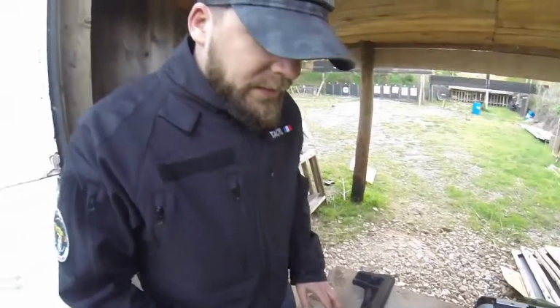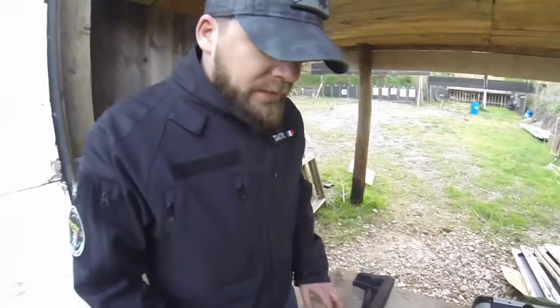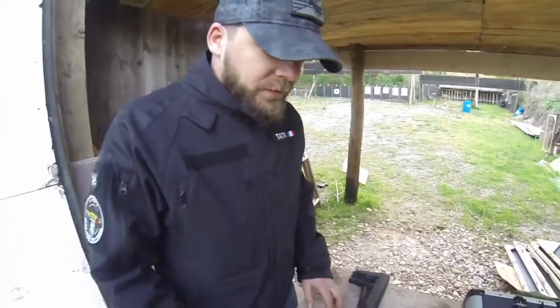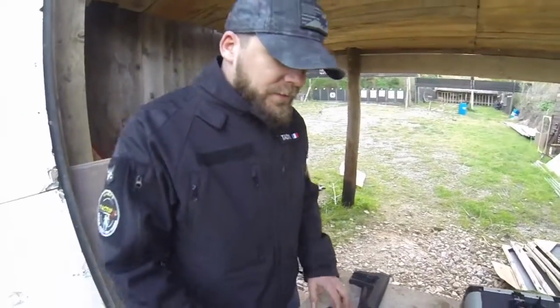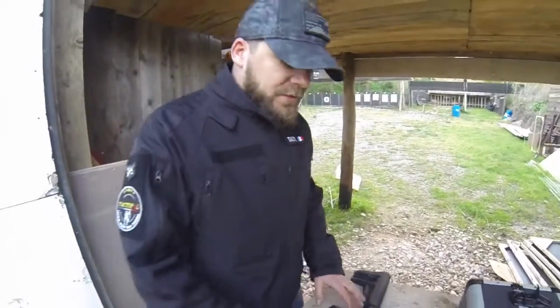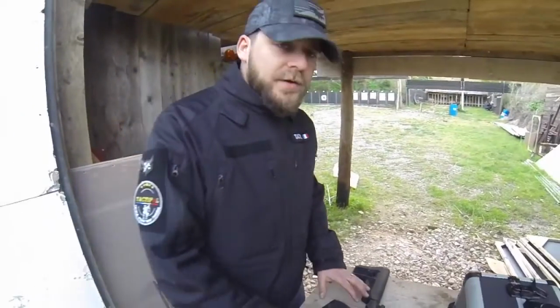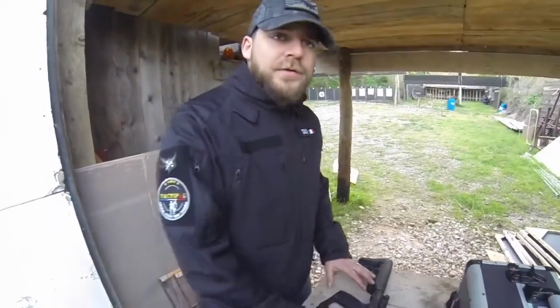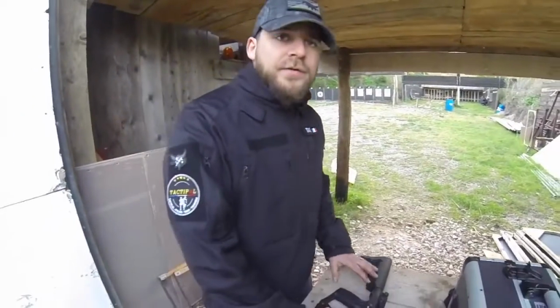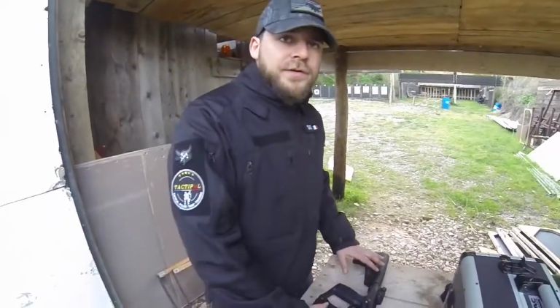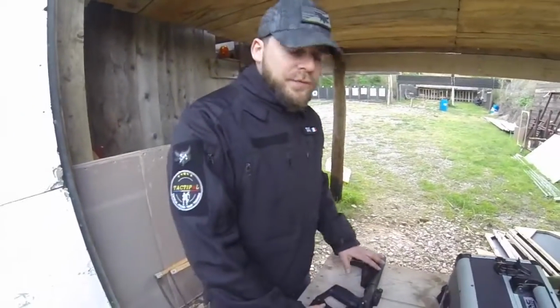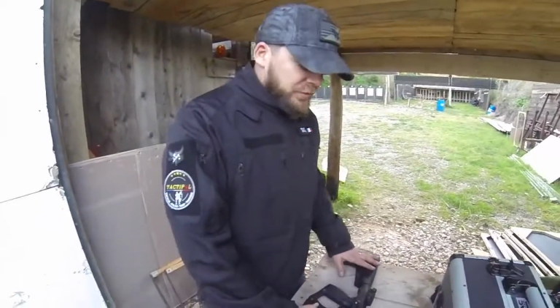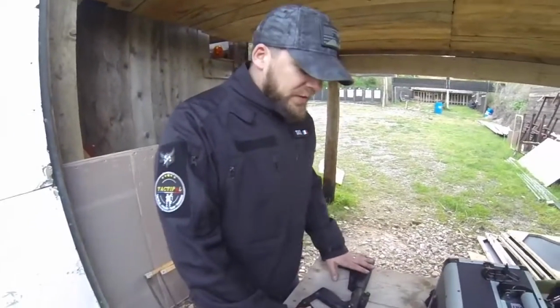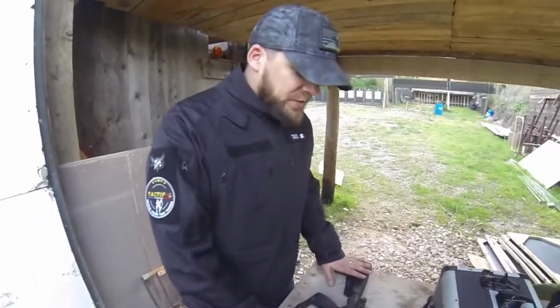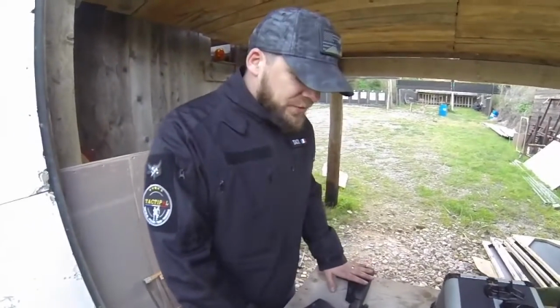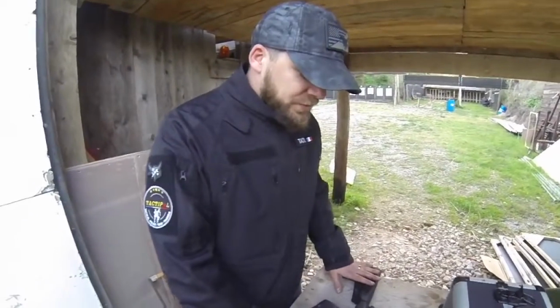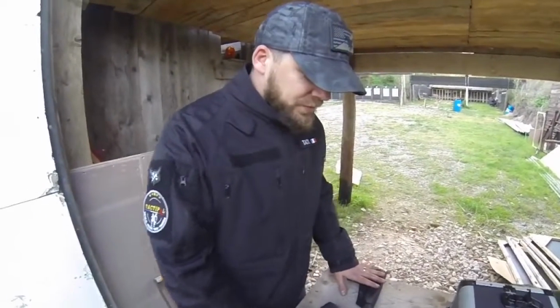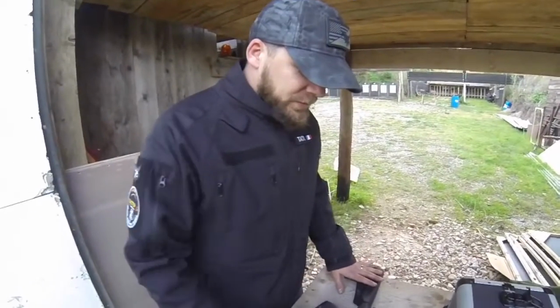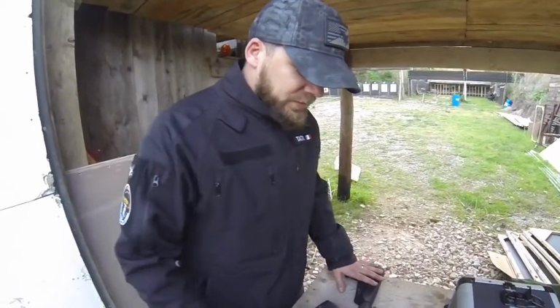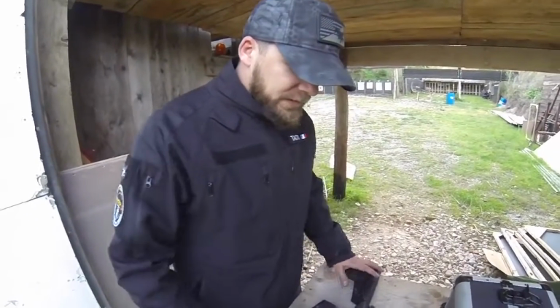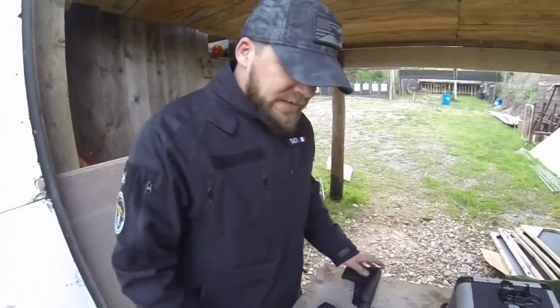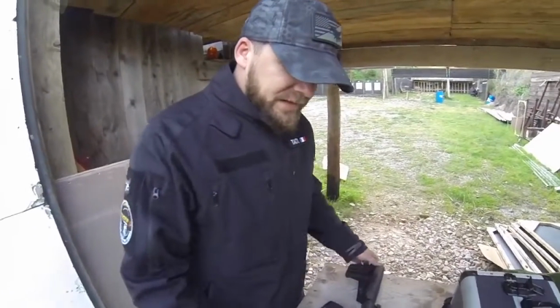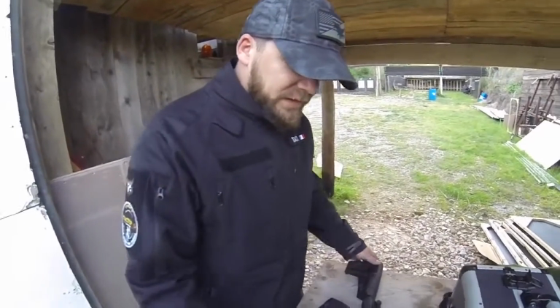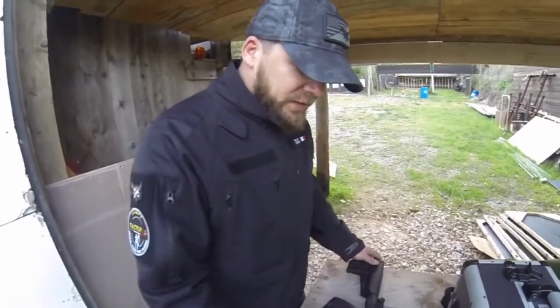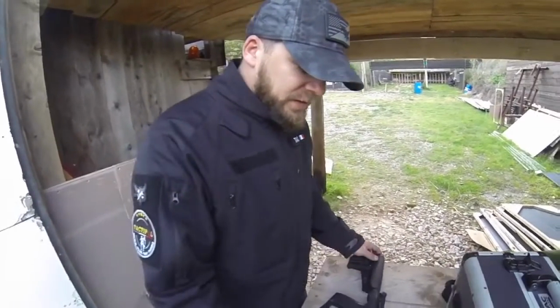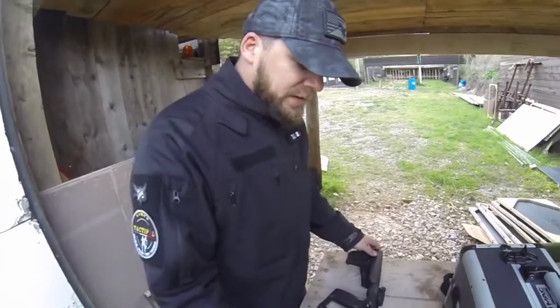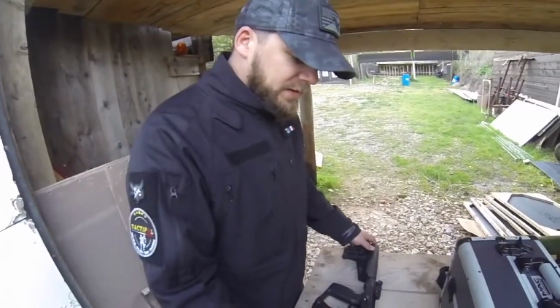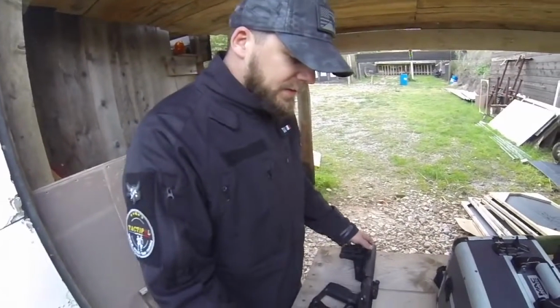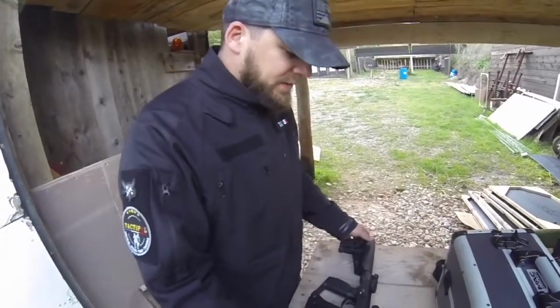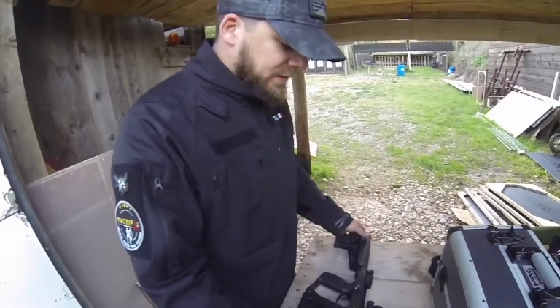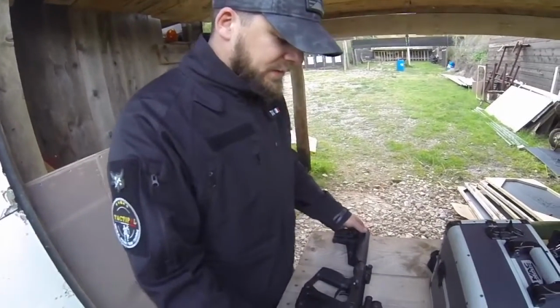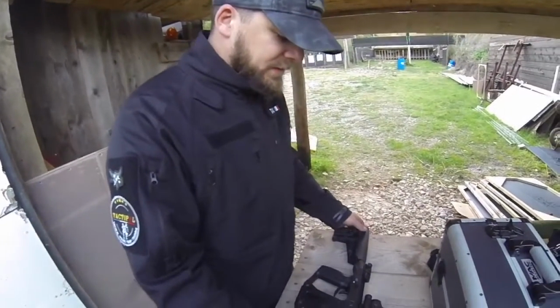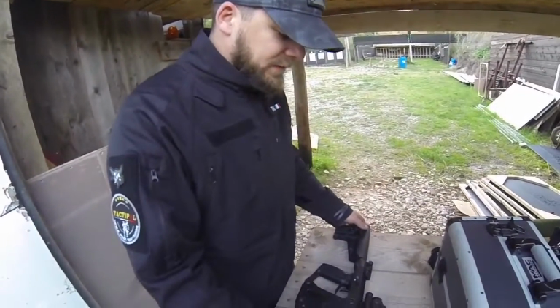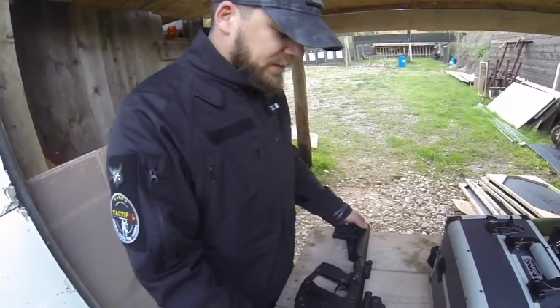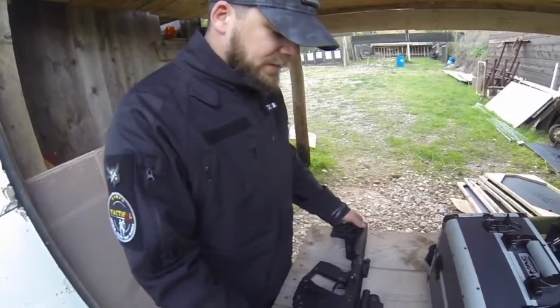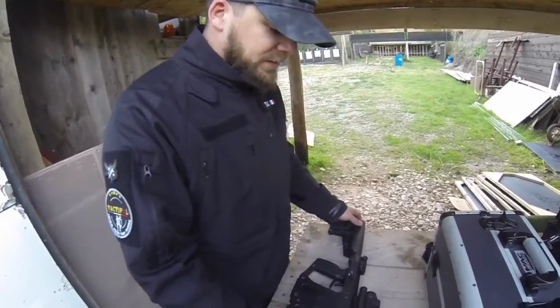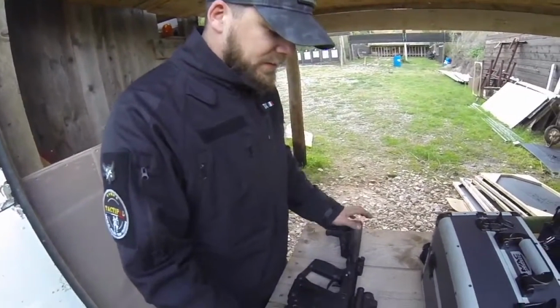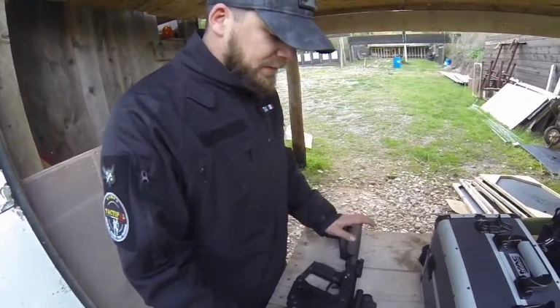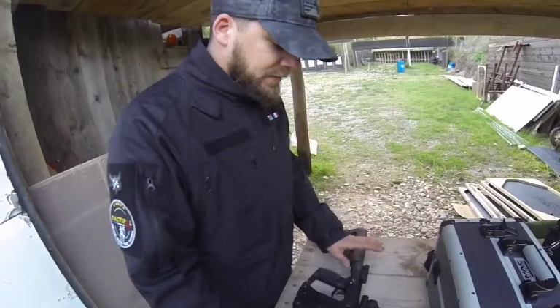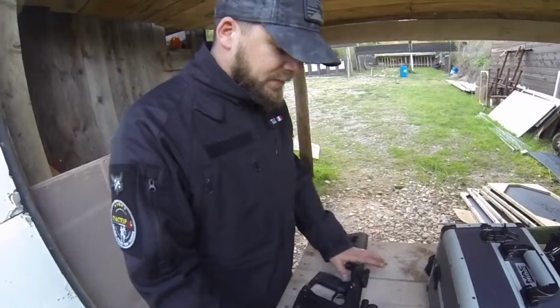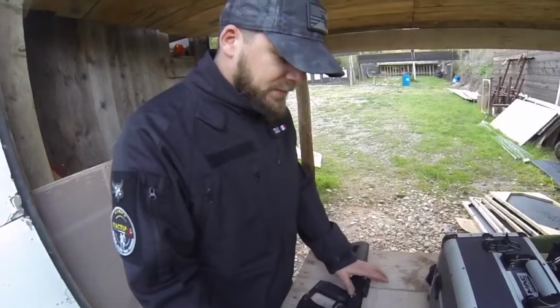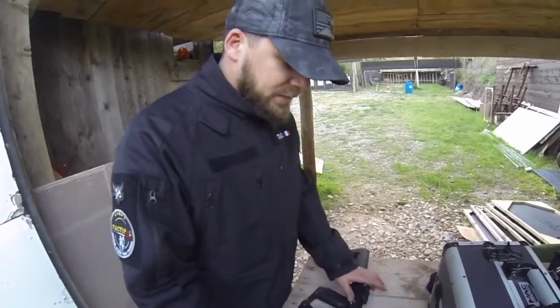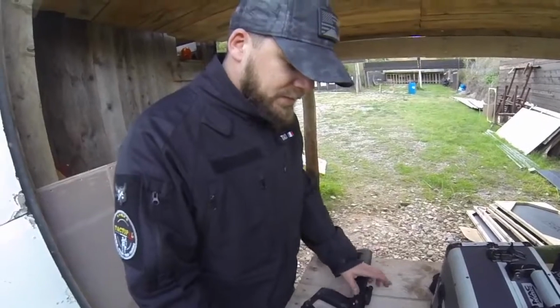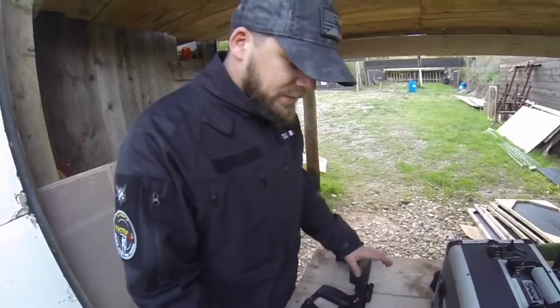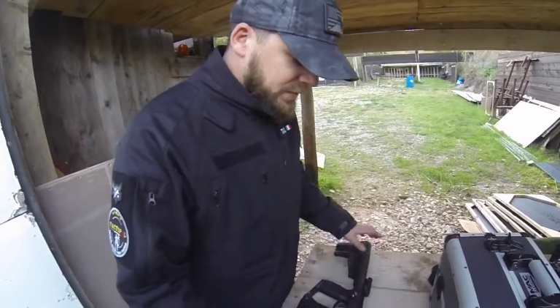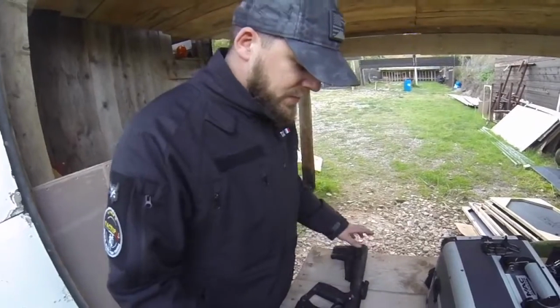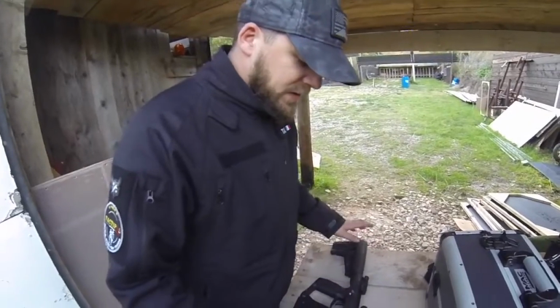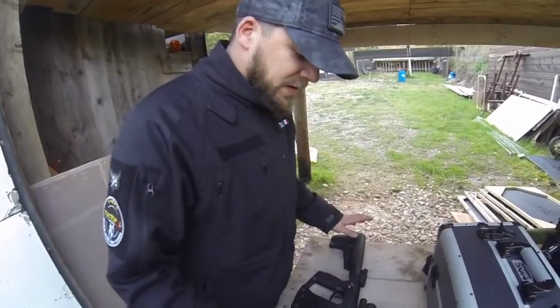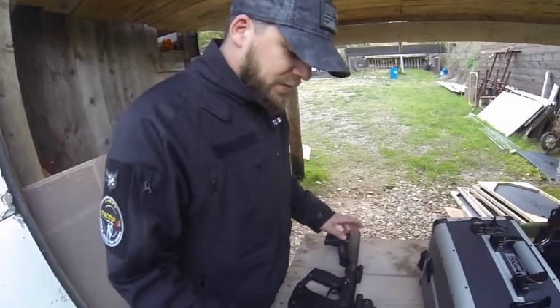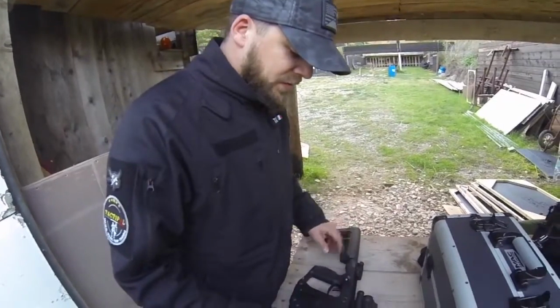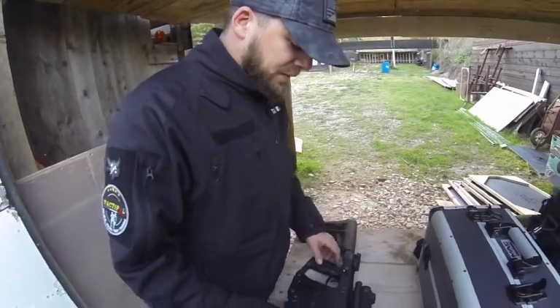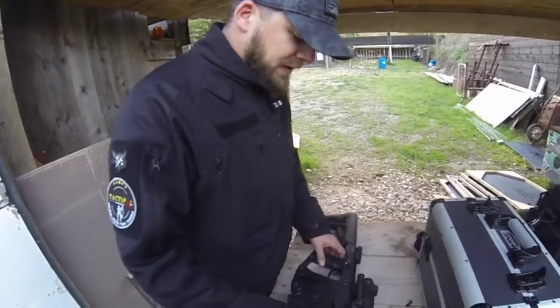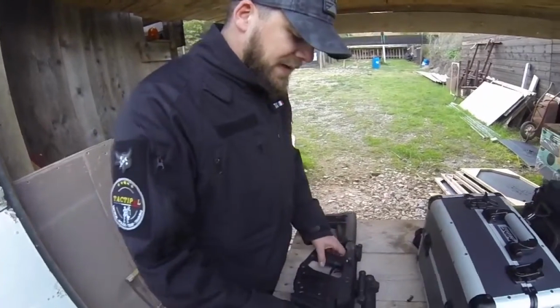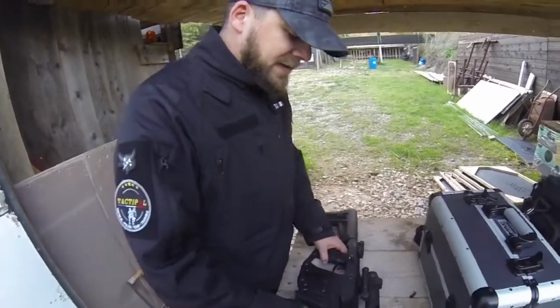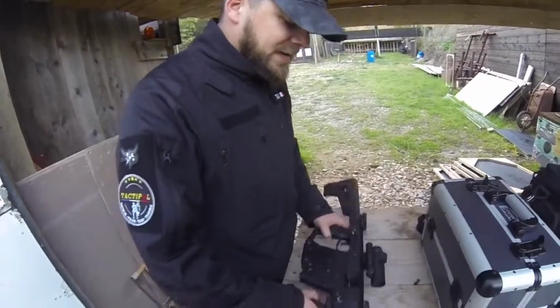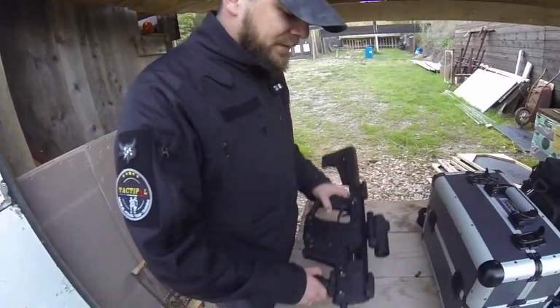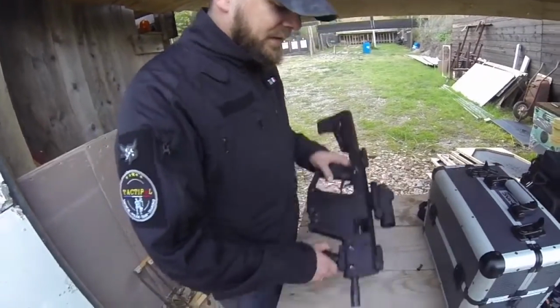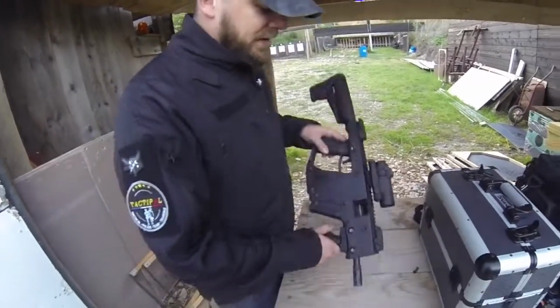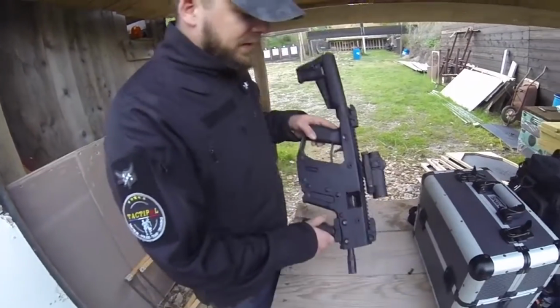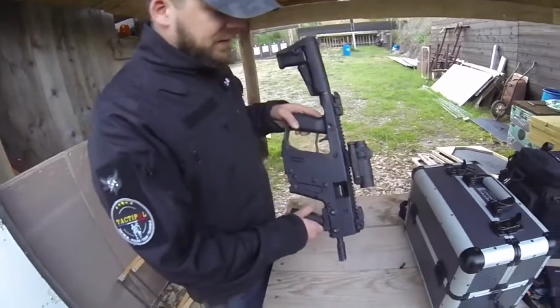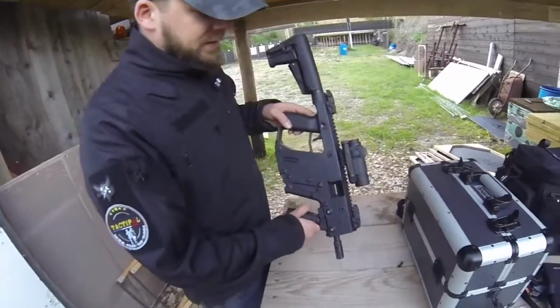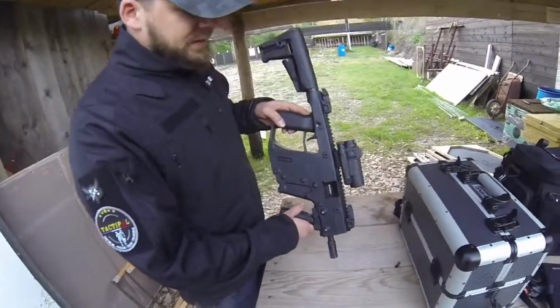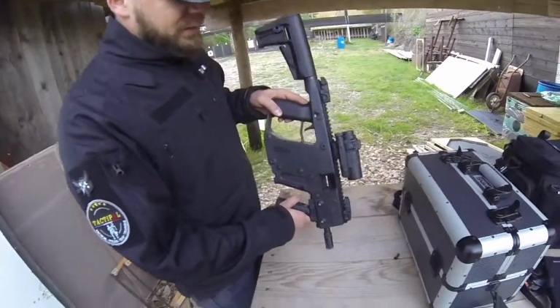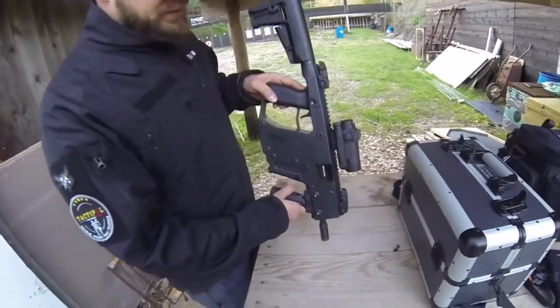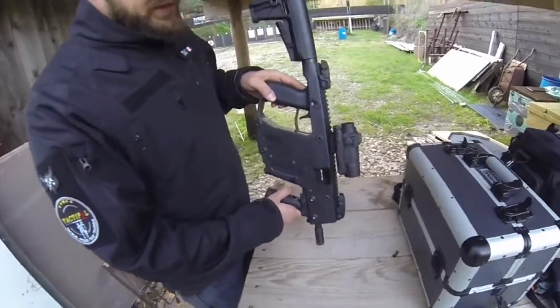Donc, le démontage du KRISS Vector — c'est une arme qui est assez simple à démonter.